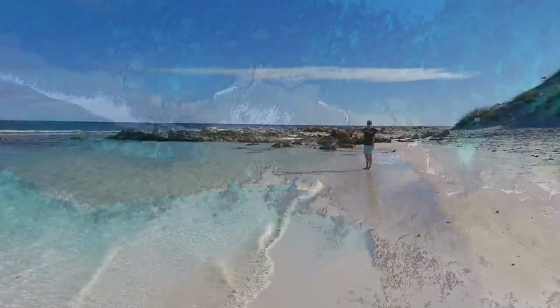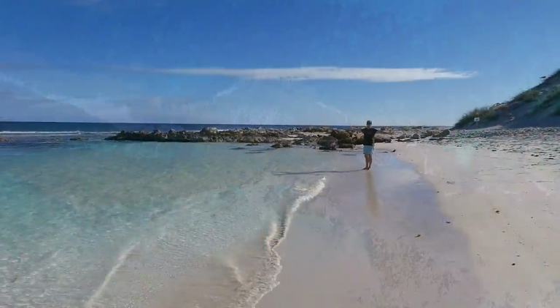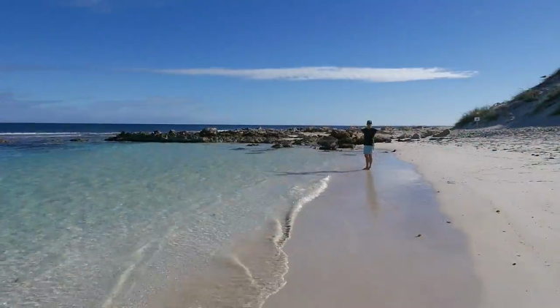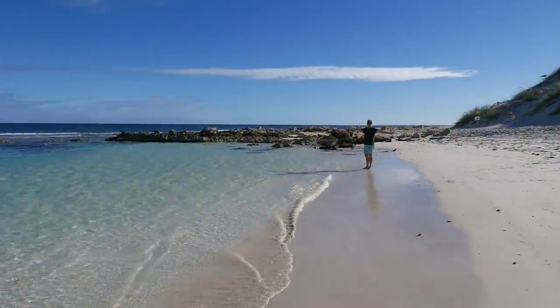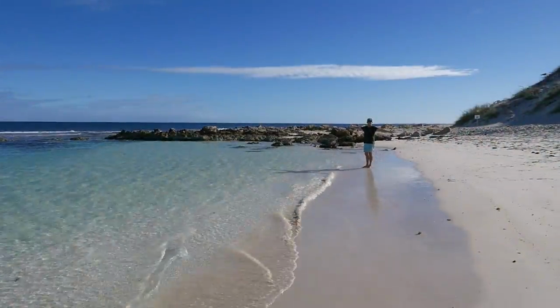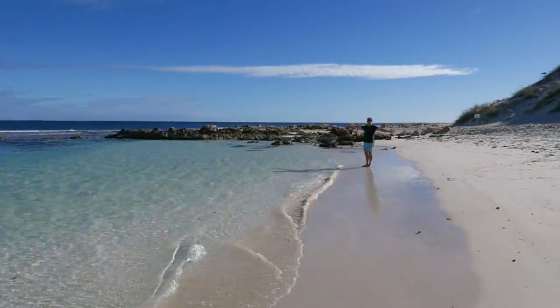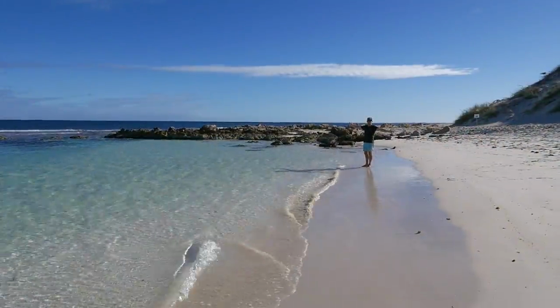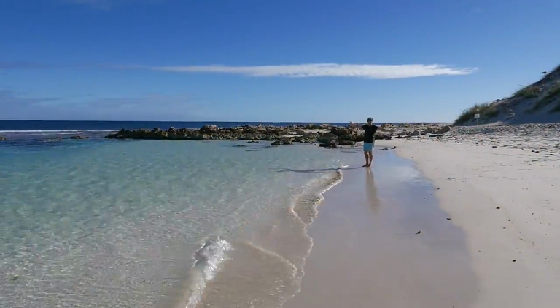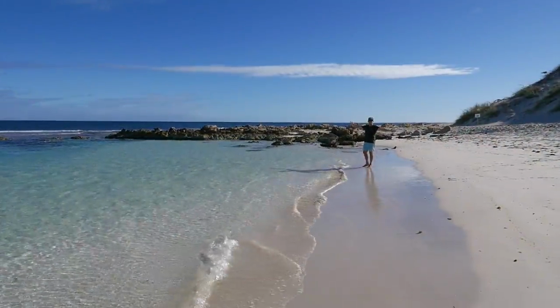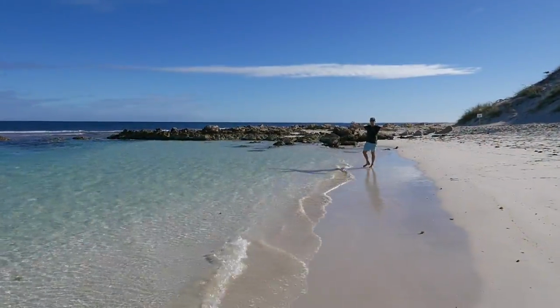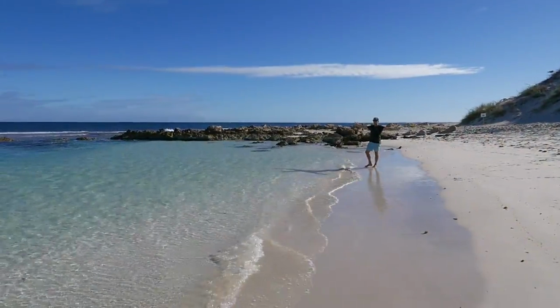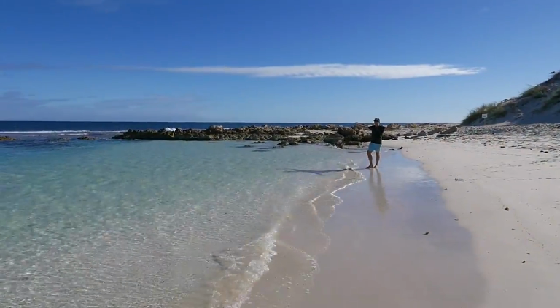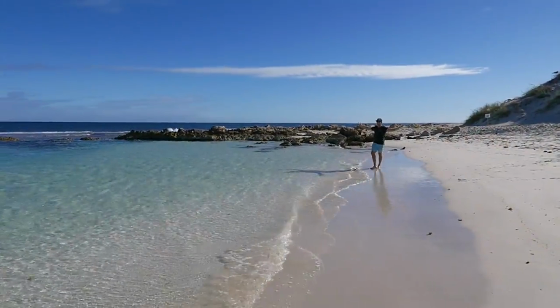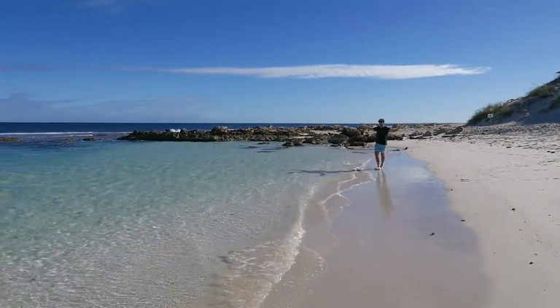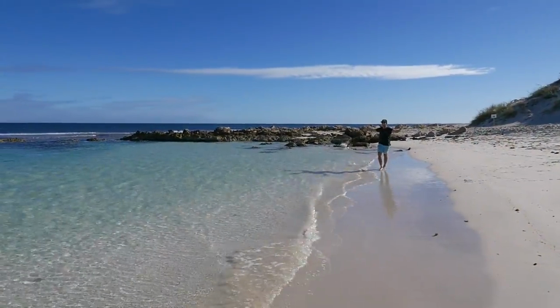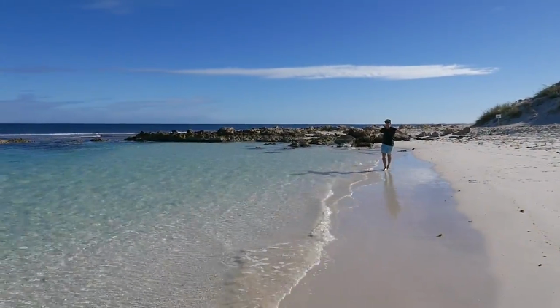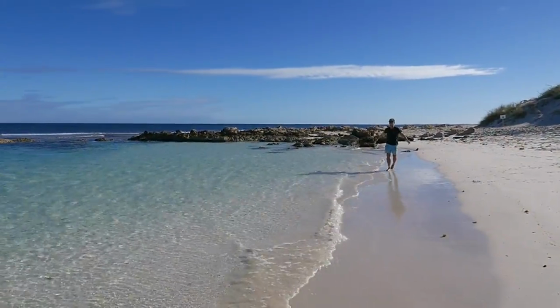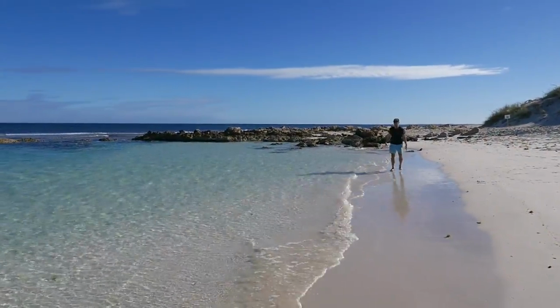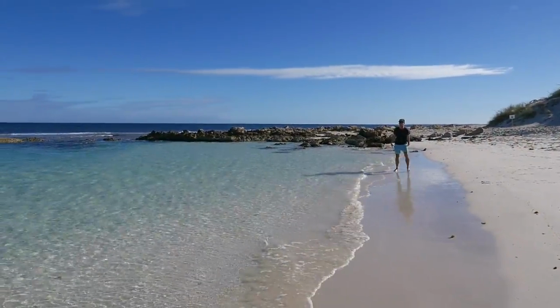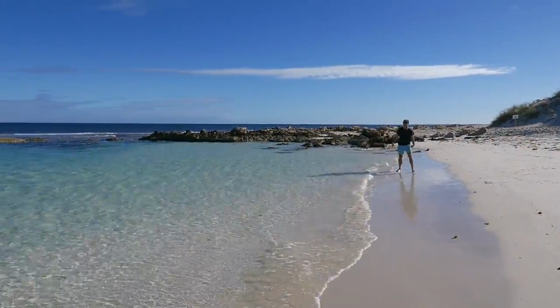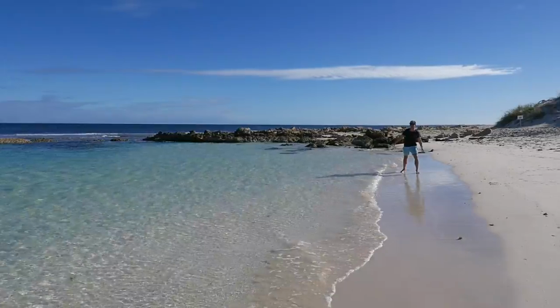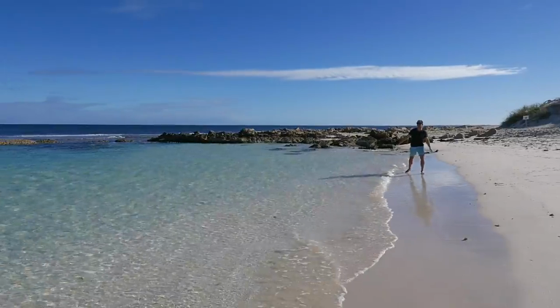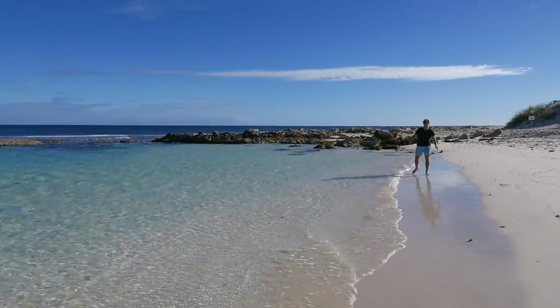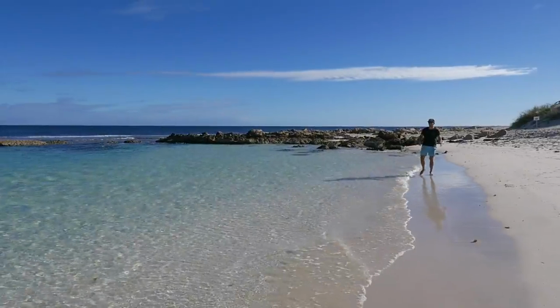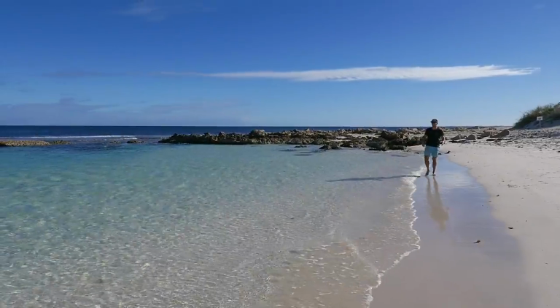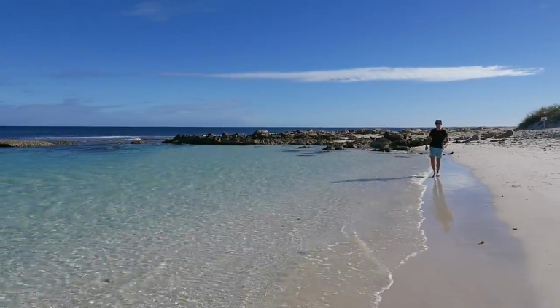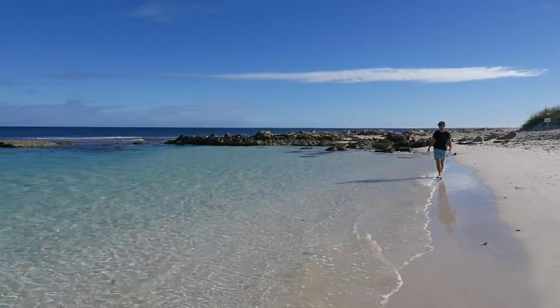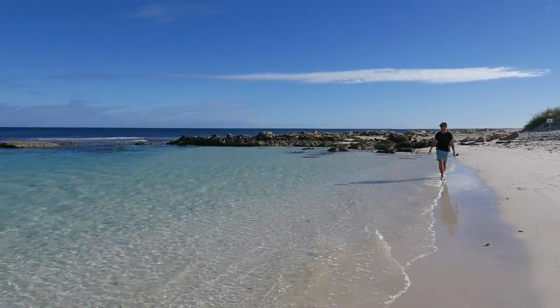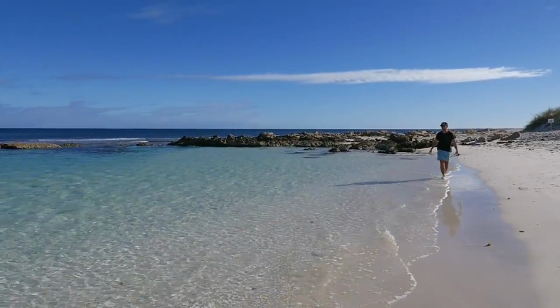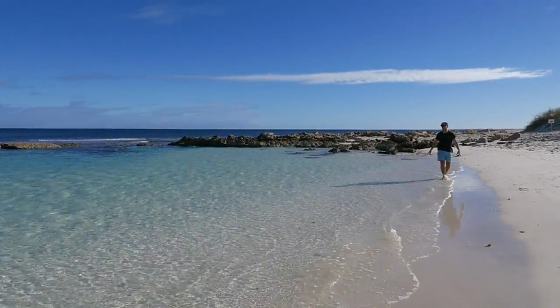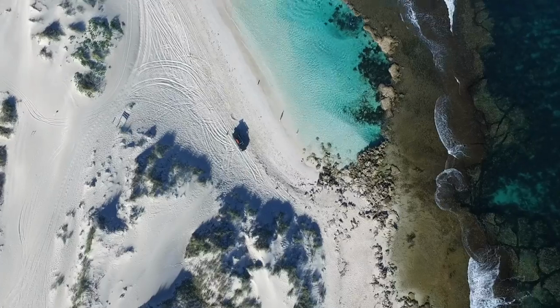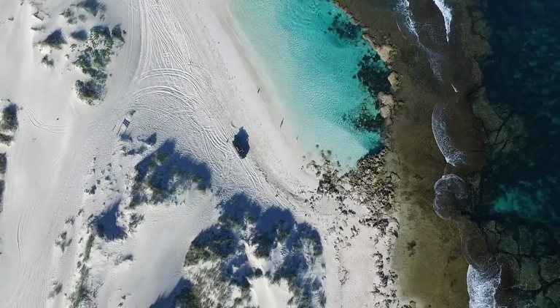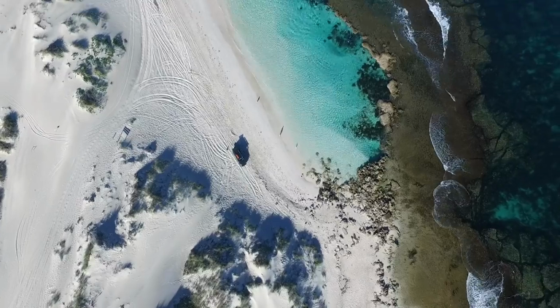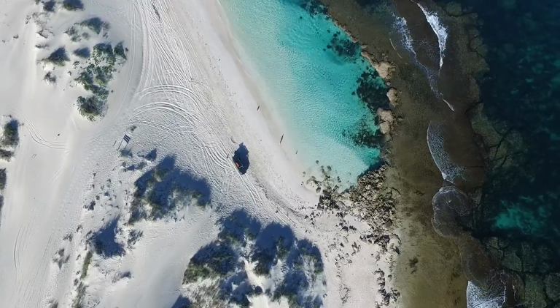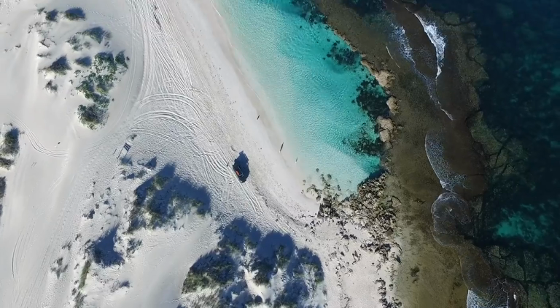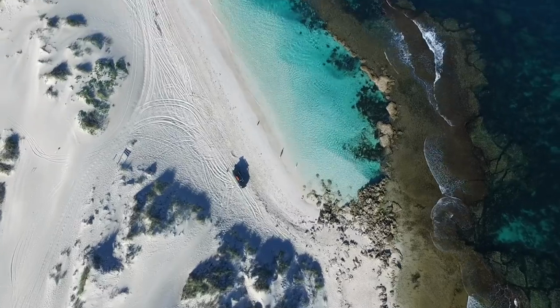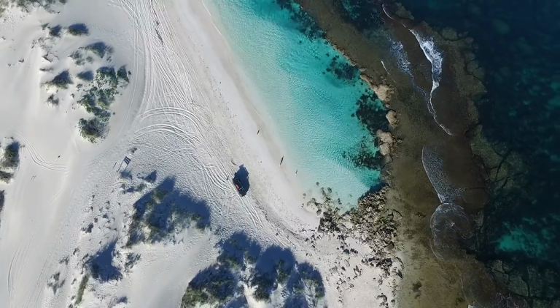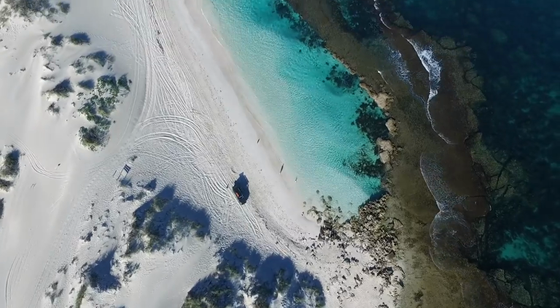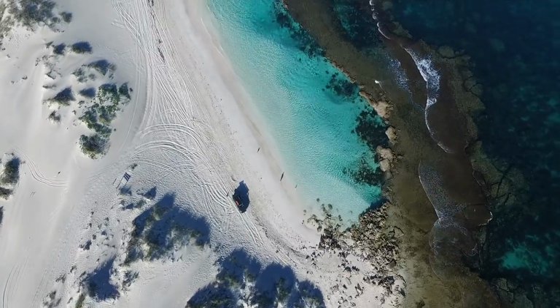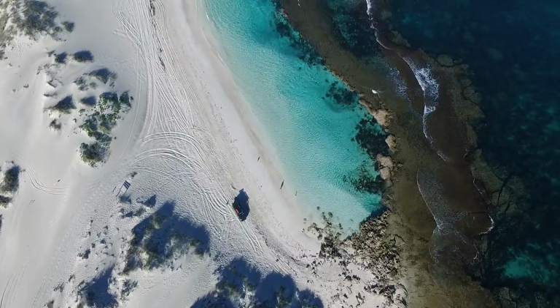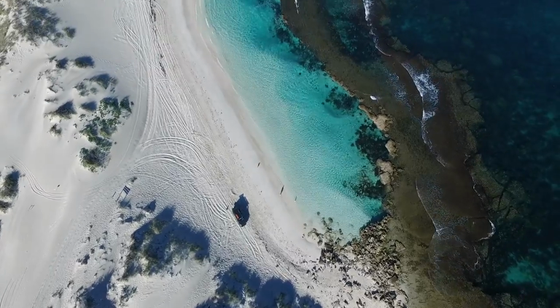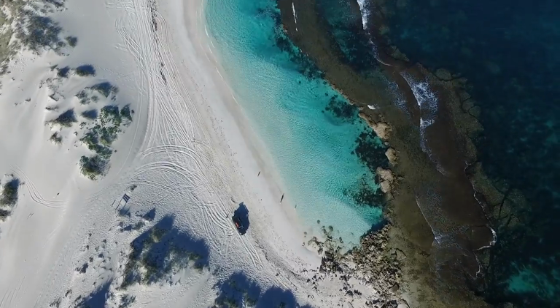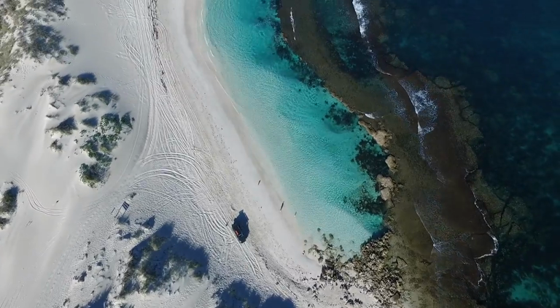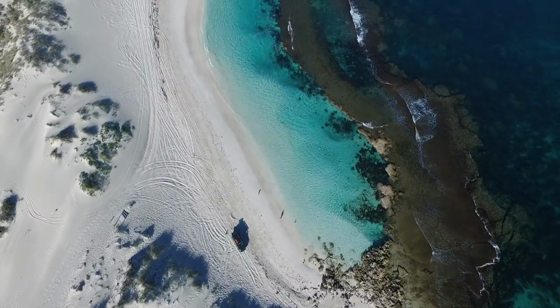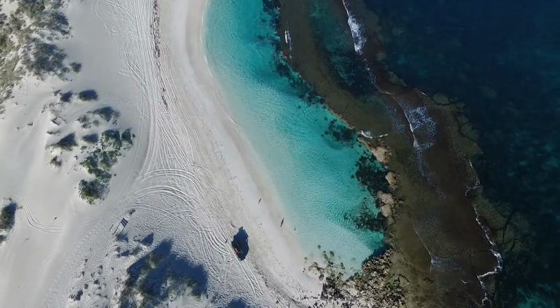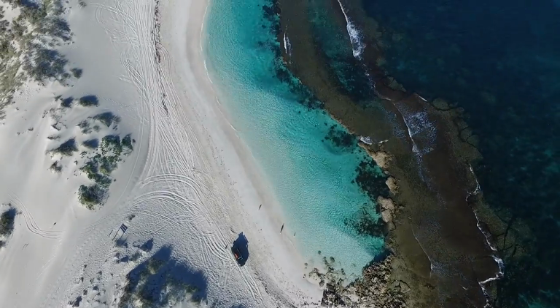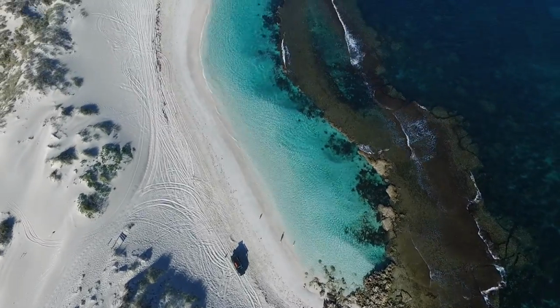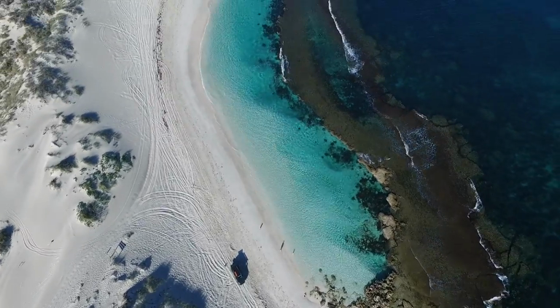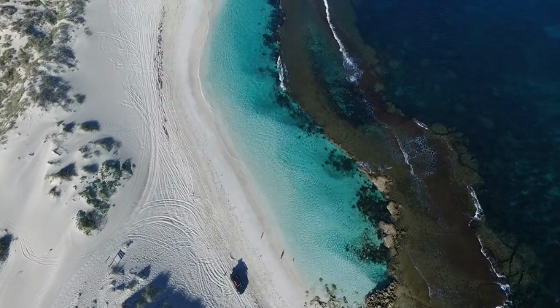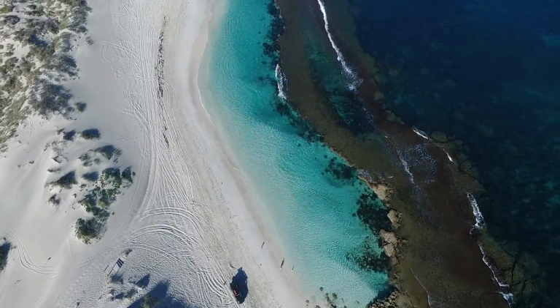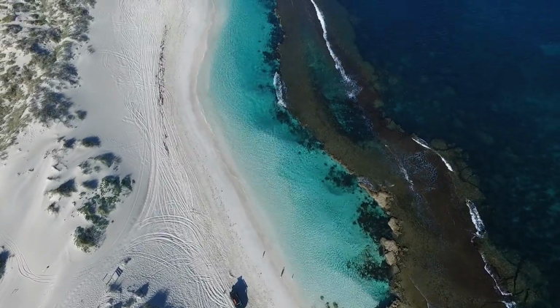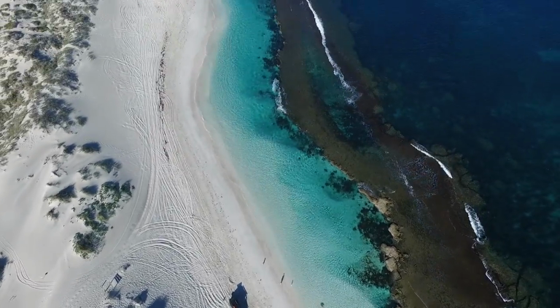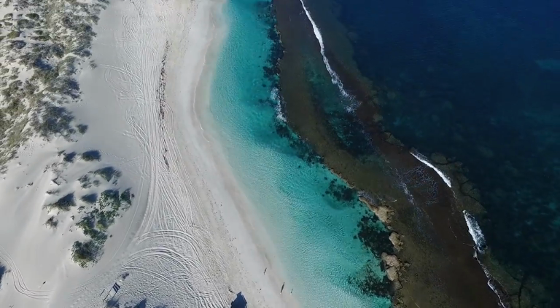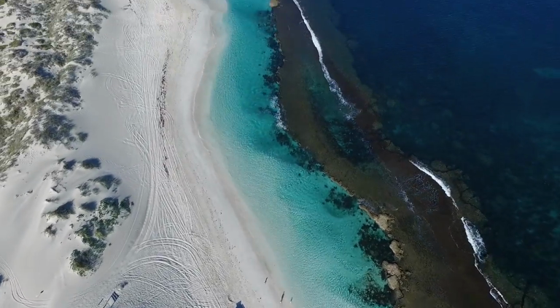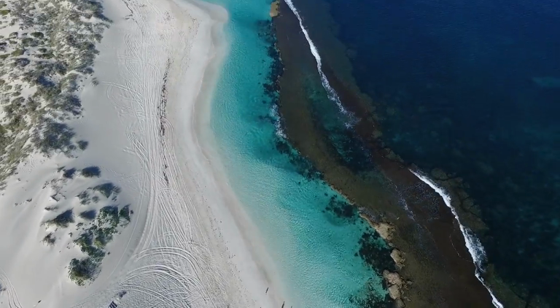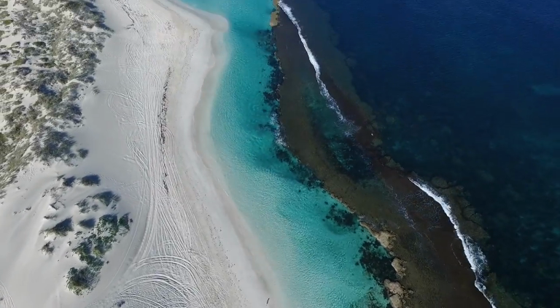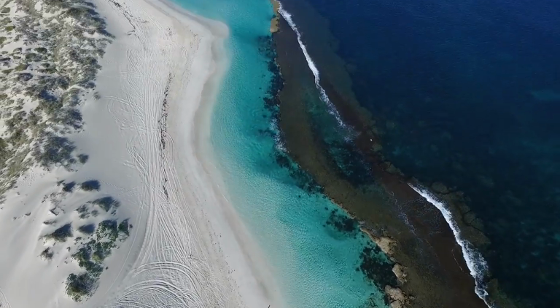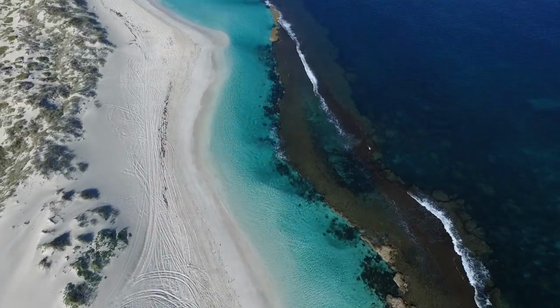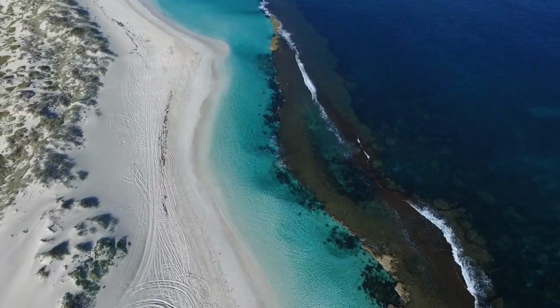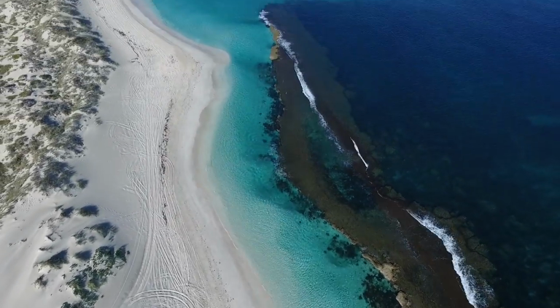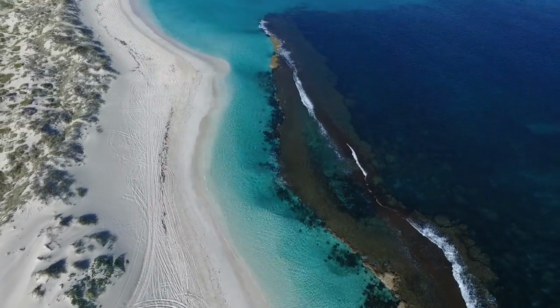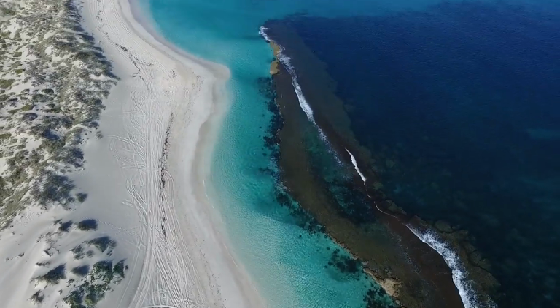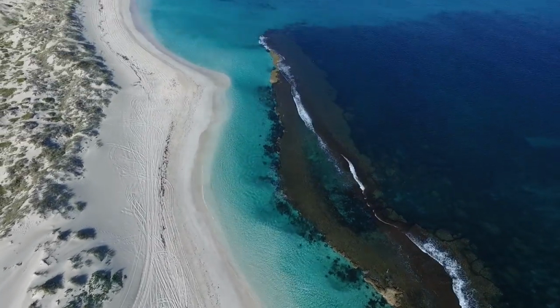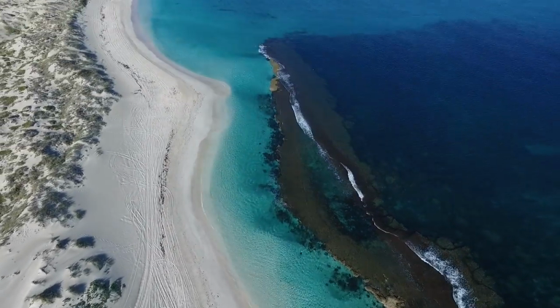Look at this. This is Oyster Bridge near Coral Bay — well worth a little drive. It's a bit of a tough sandy four-wheel drive track.